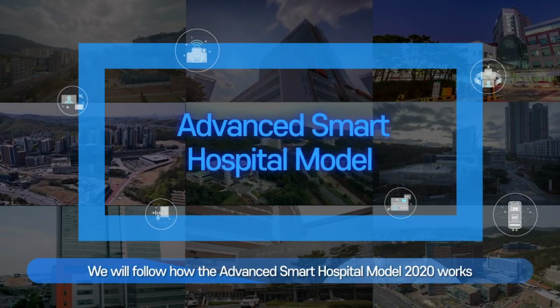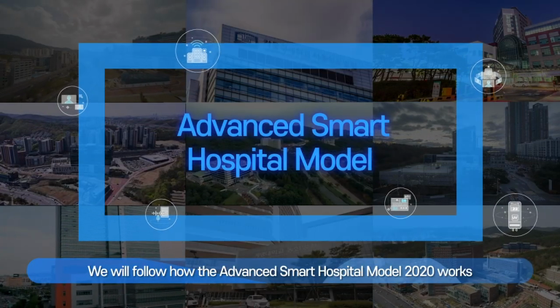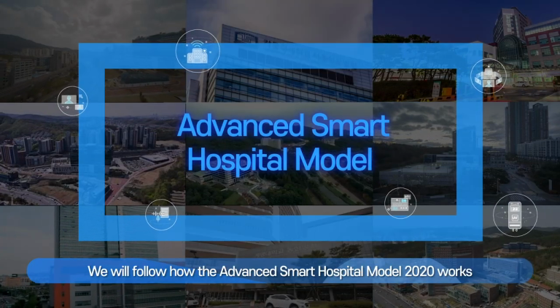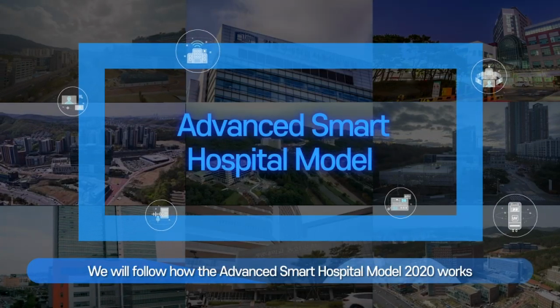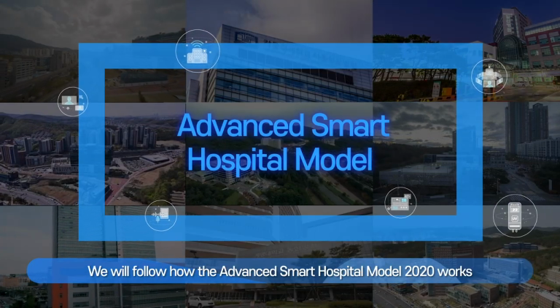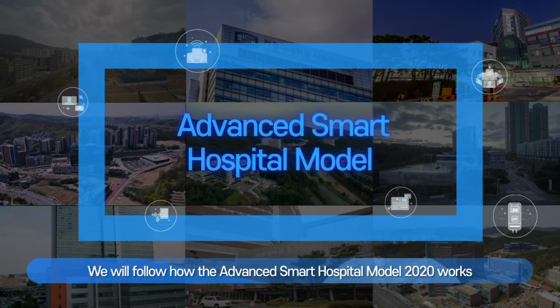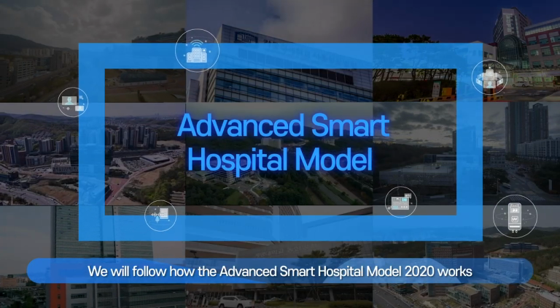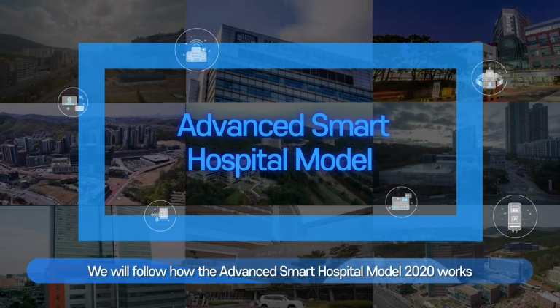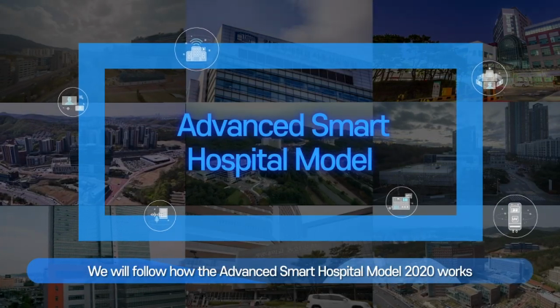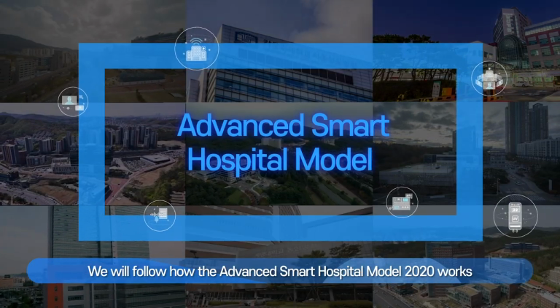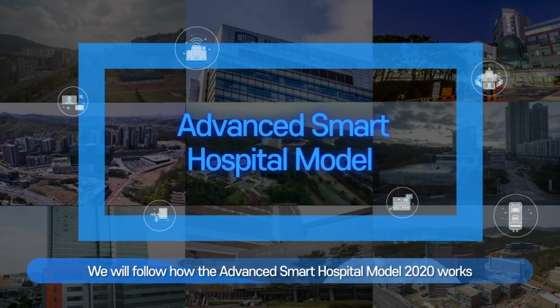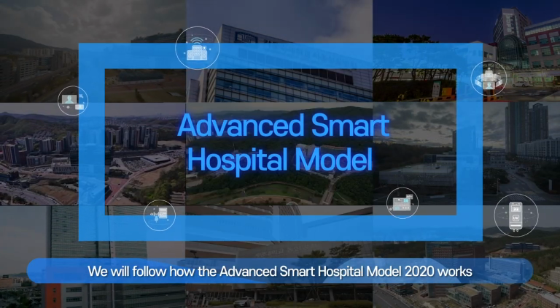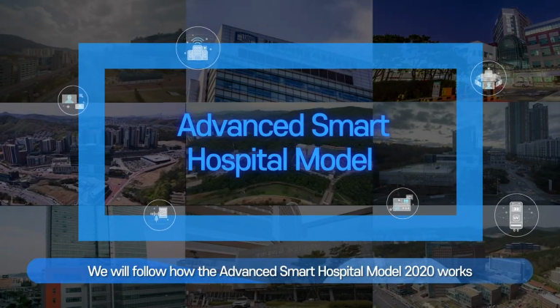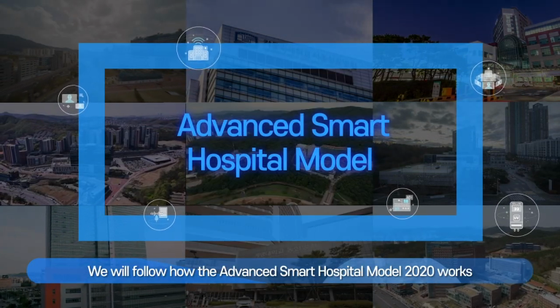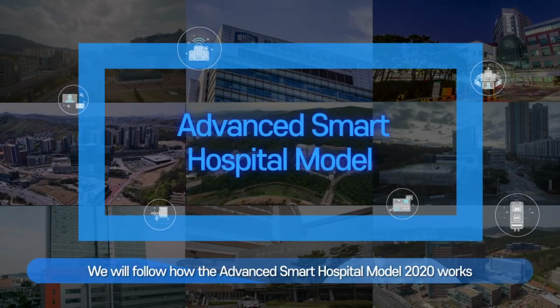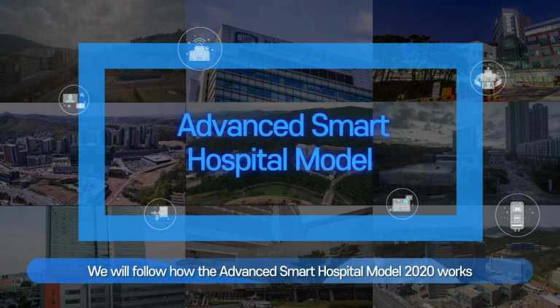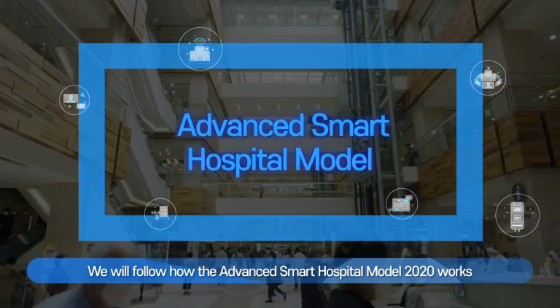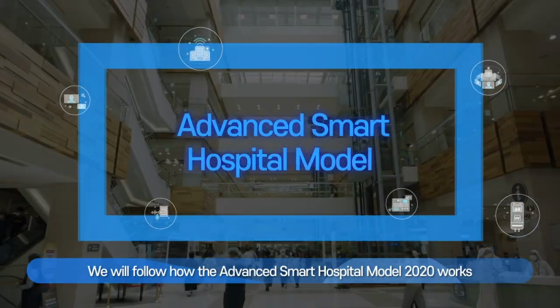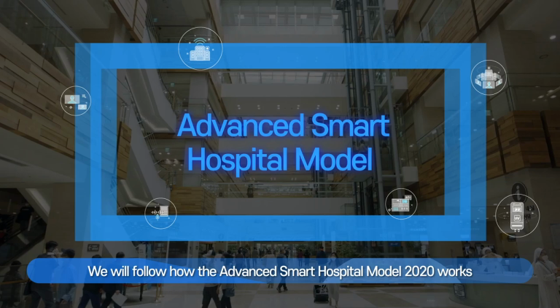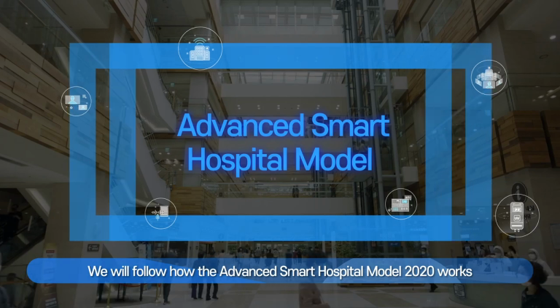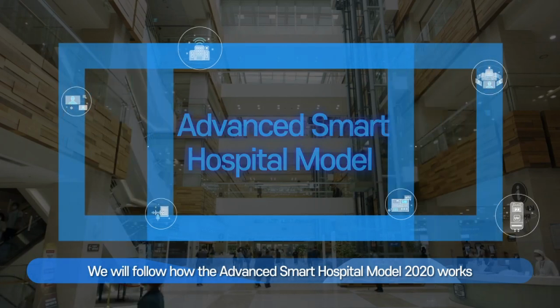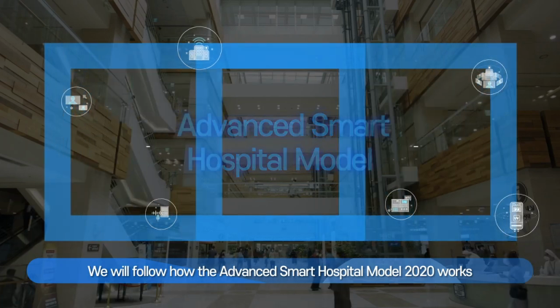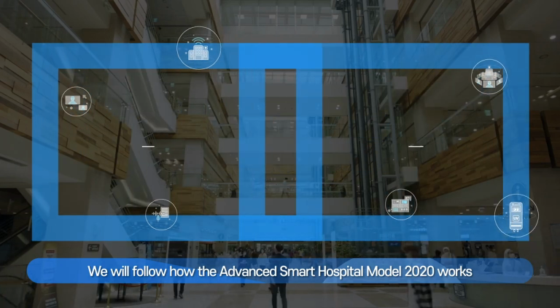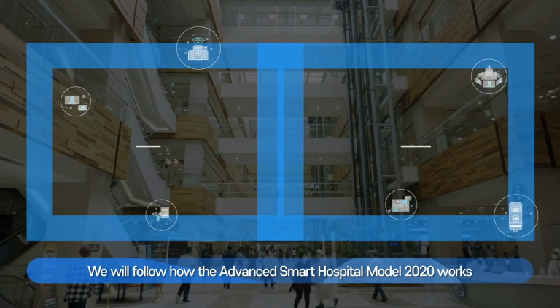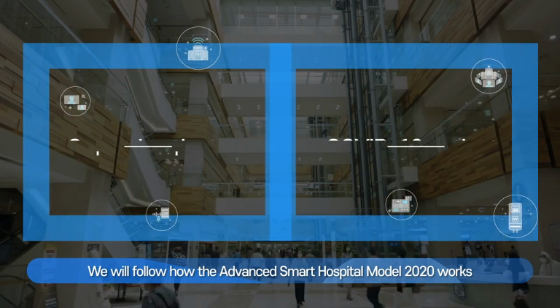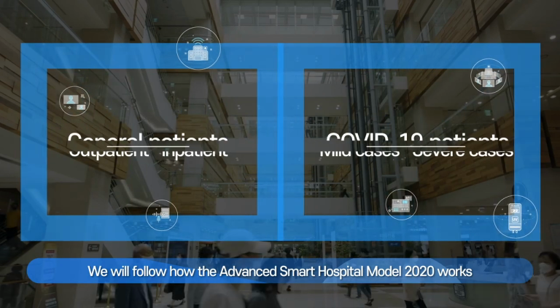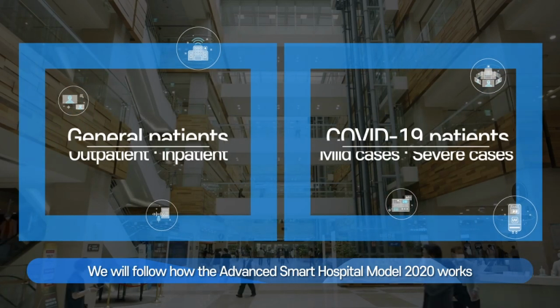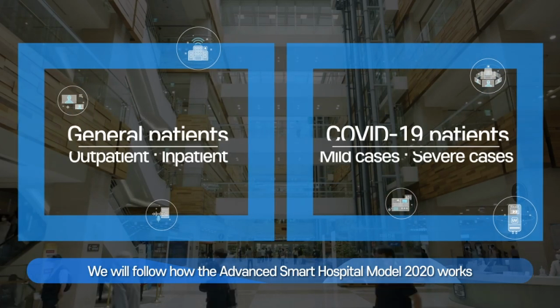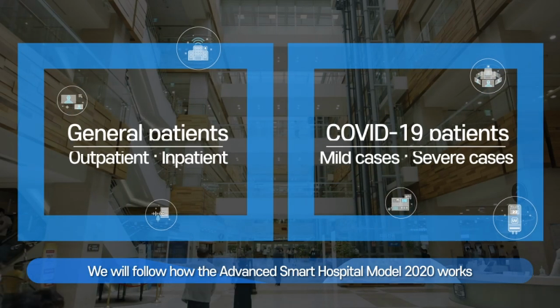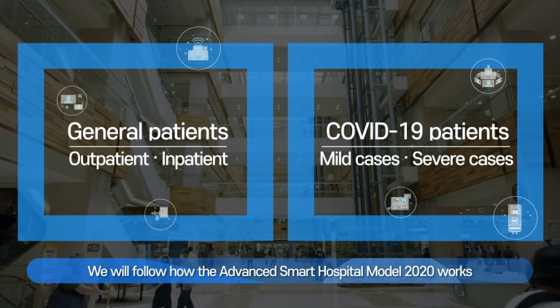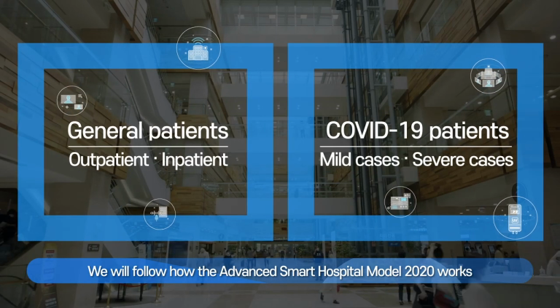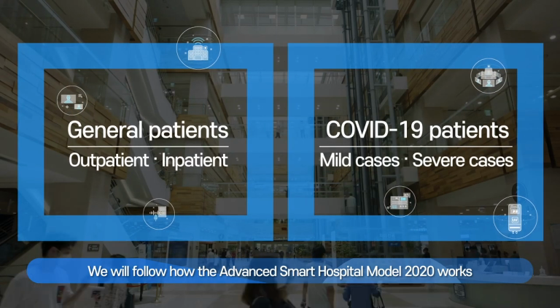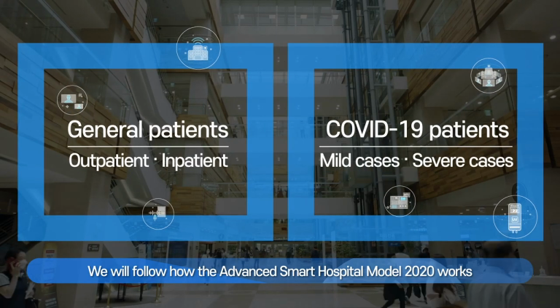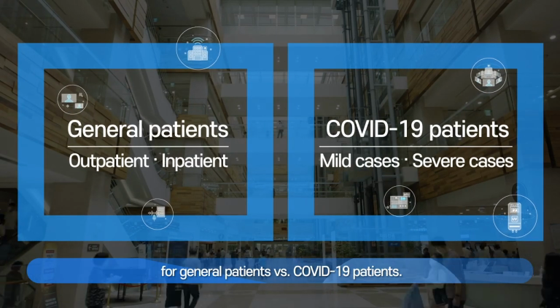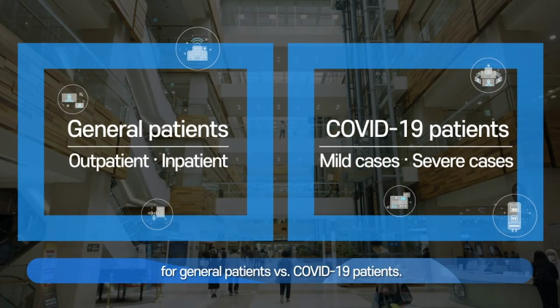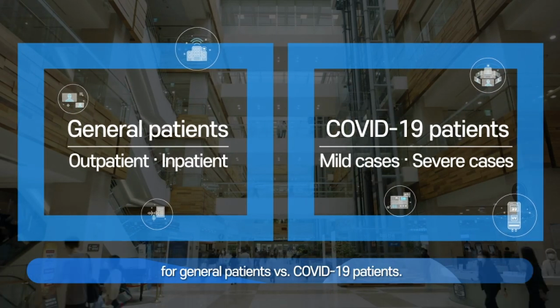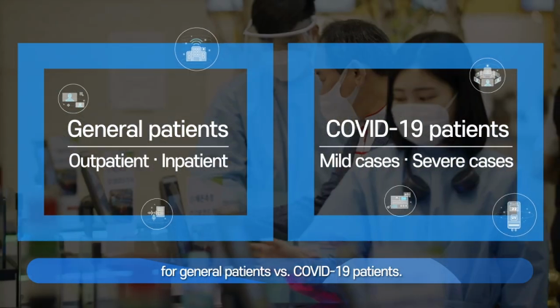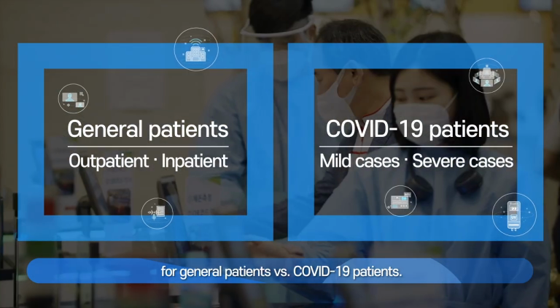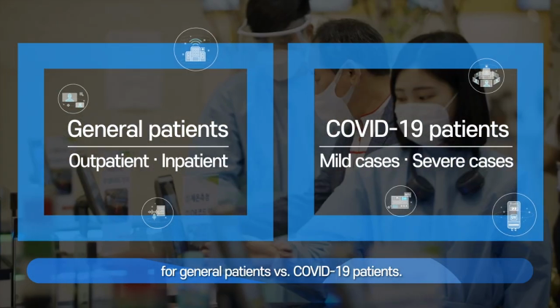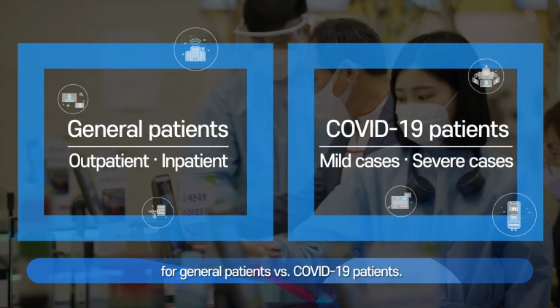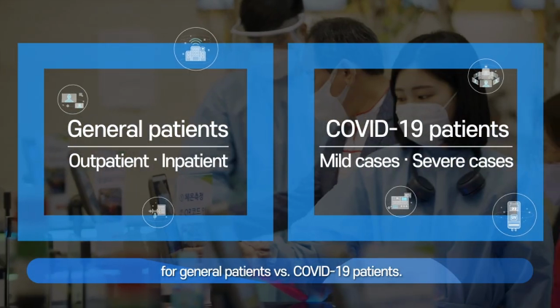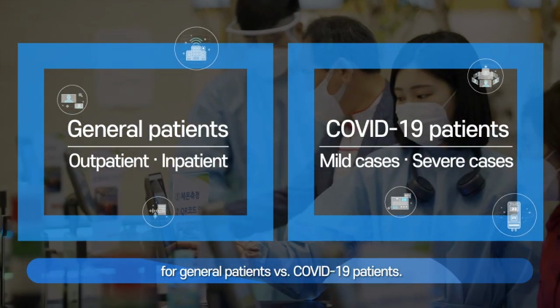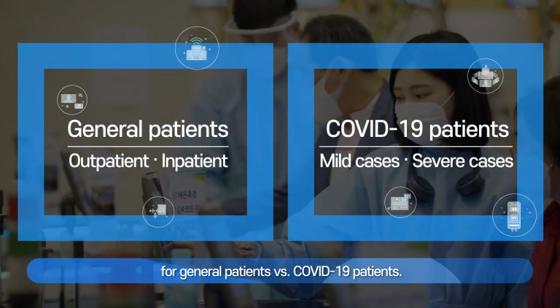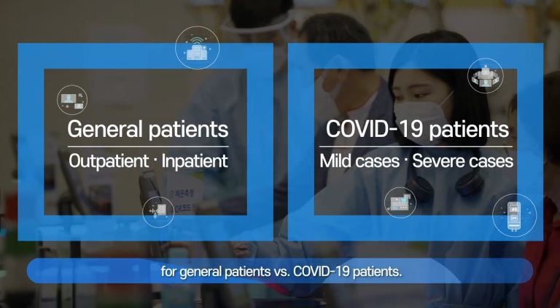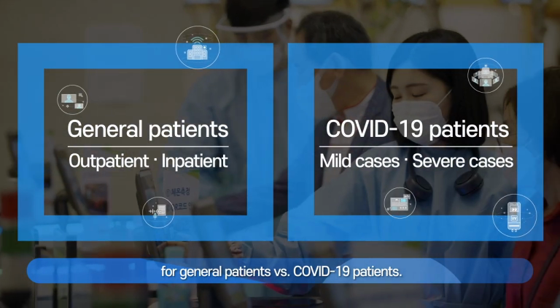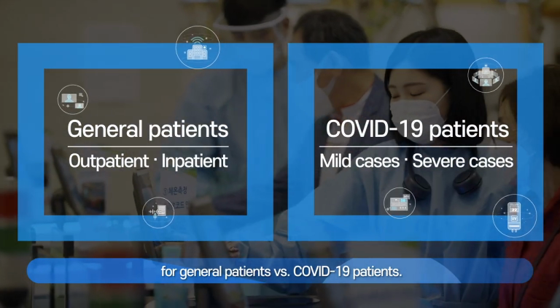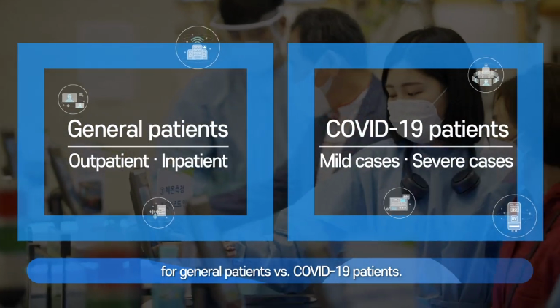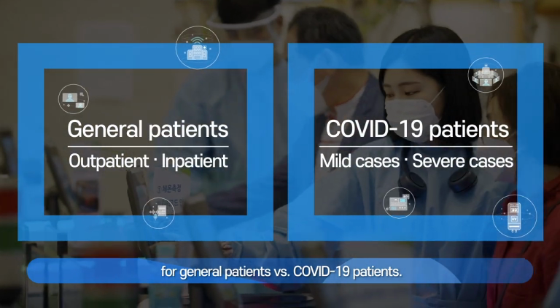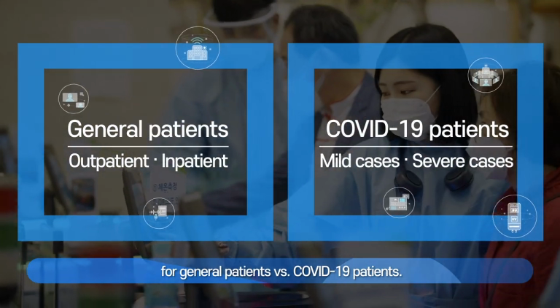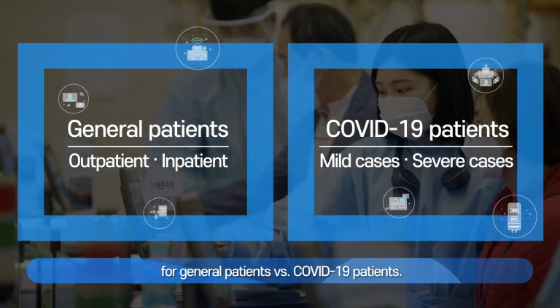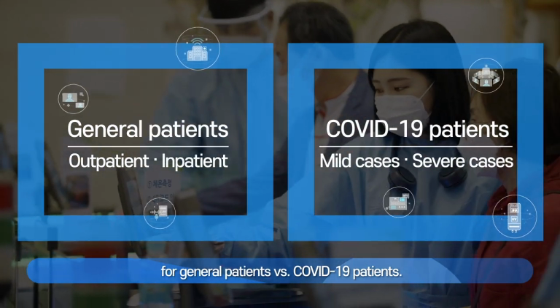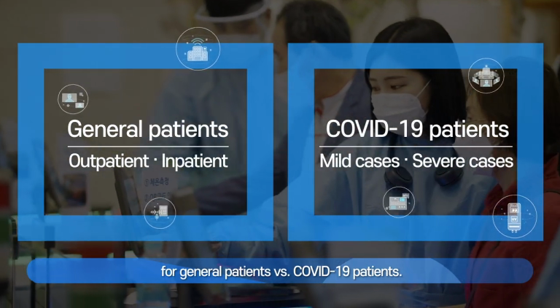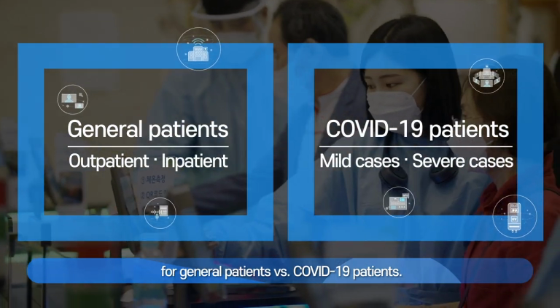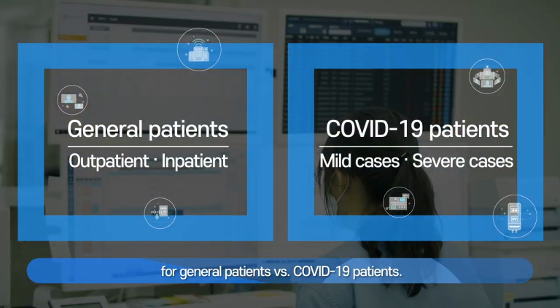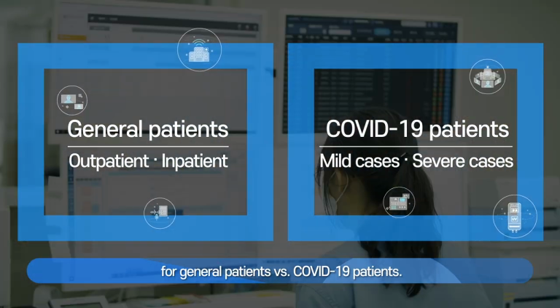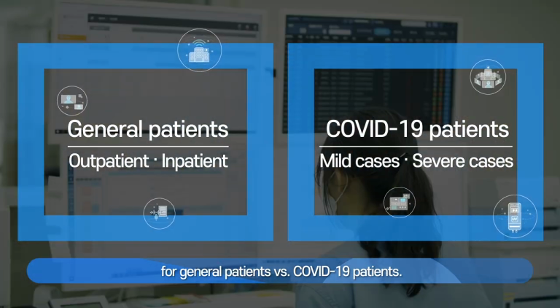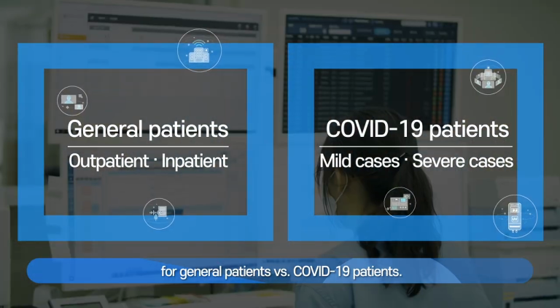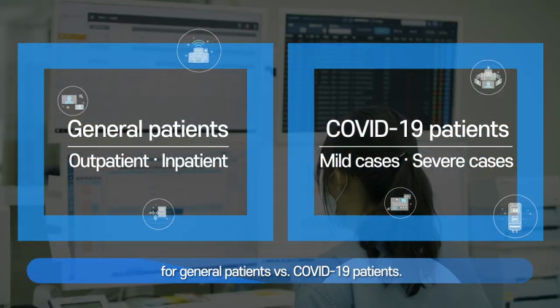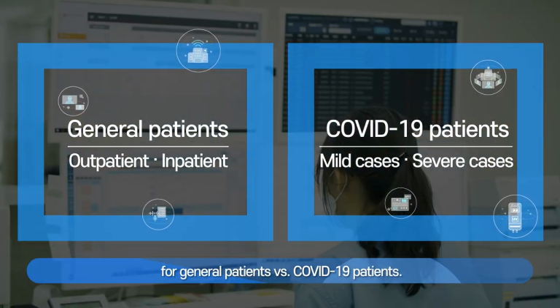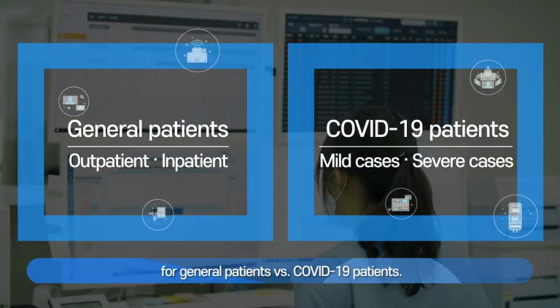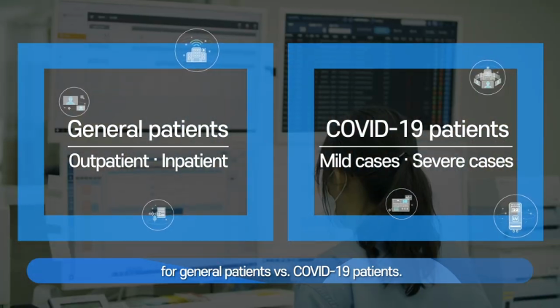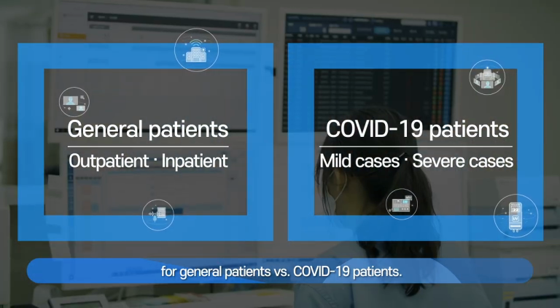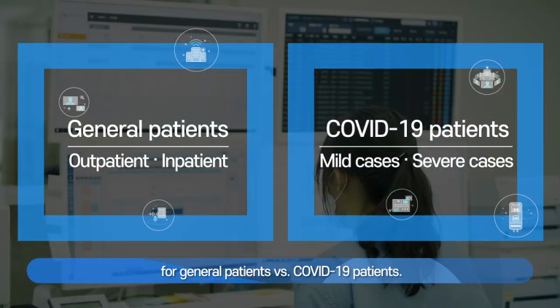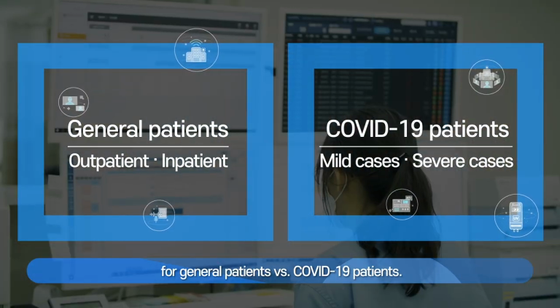We will follow how the Advanced Smart Hospital Model 2020 works for general patients versus COVID-19 patients.